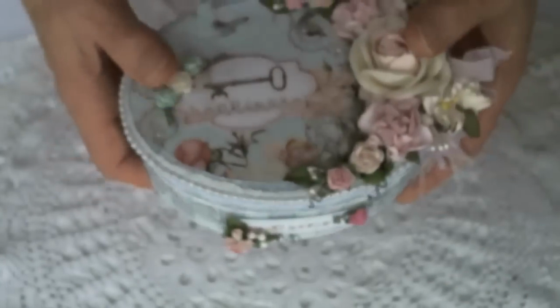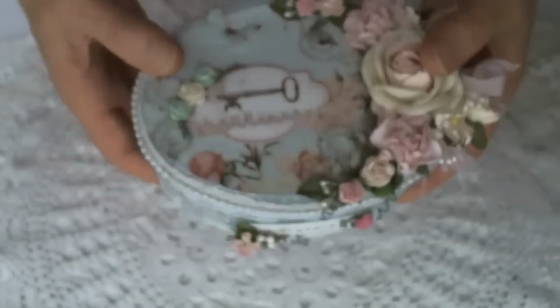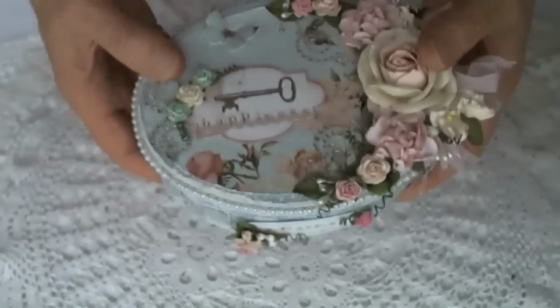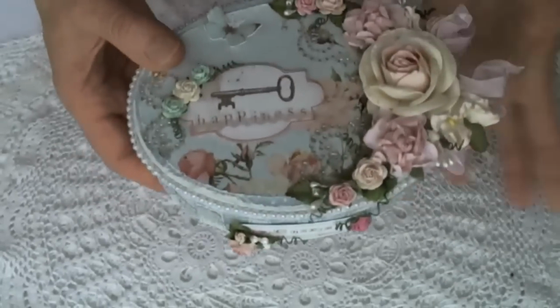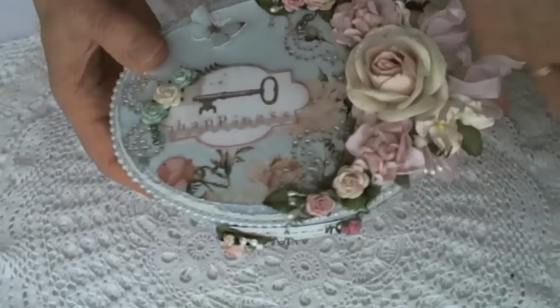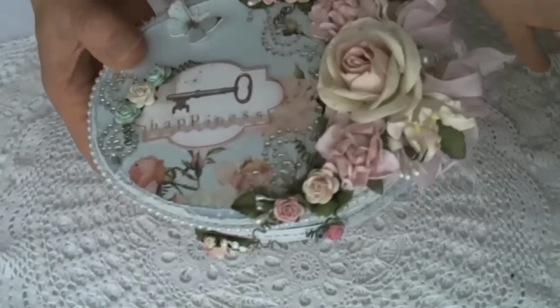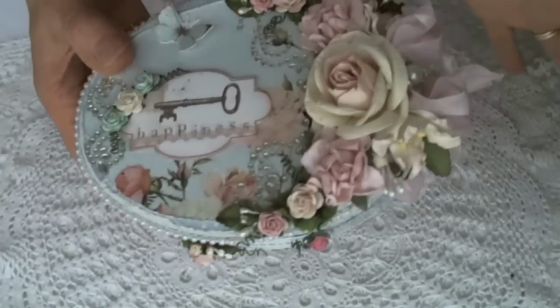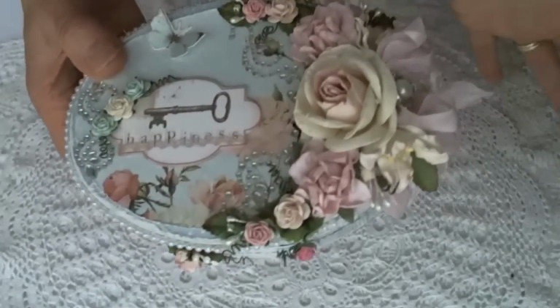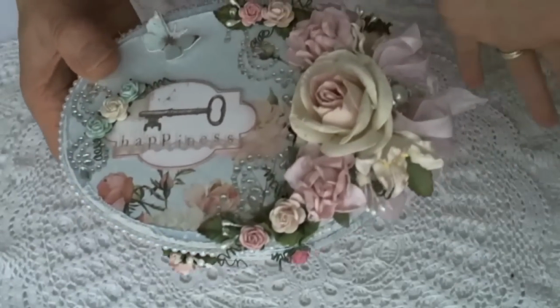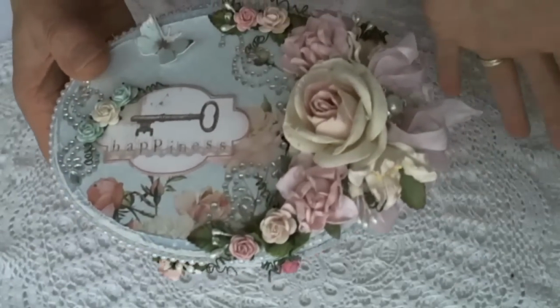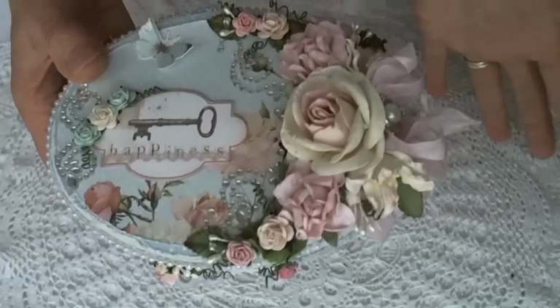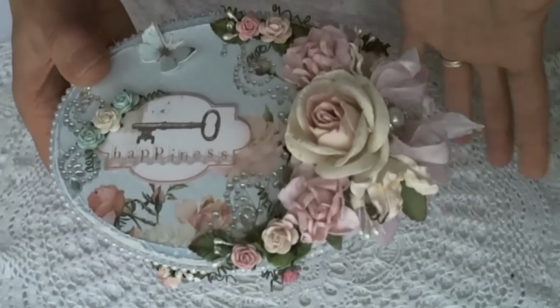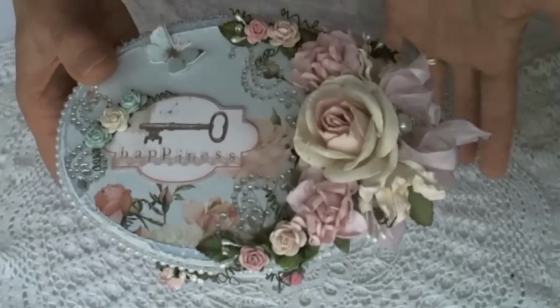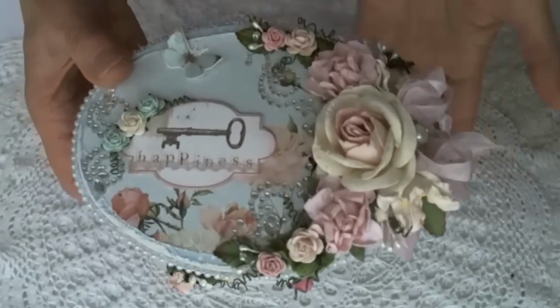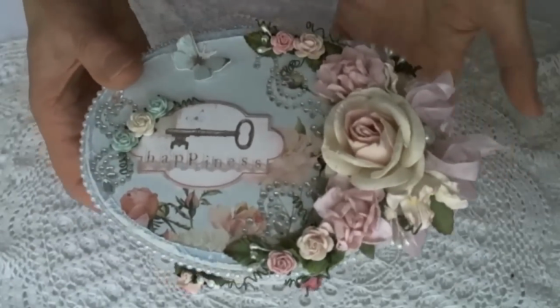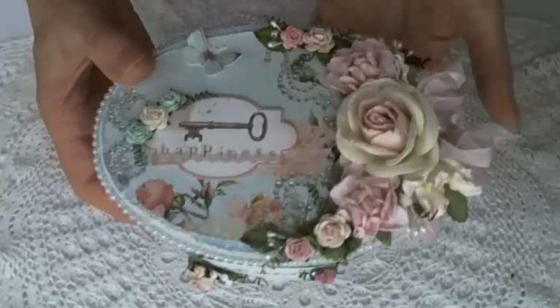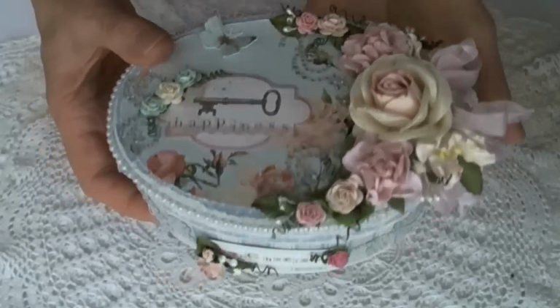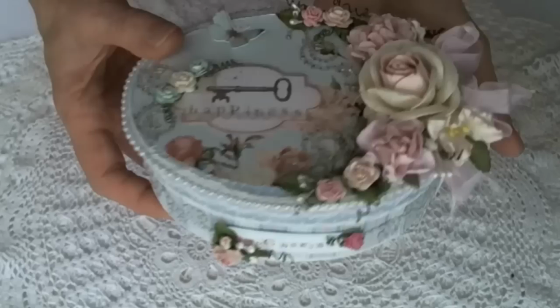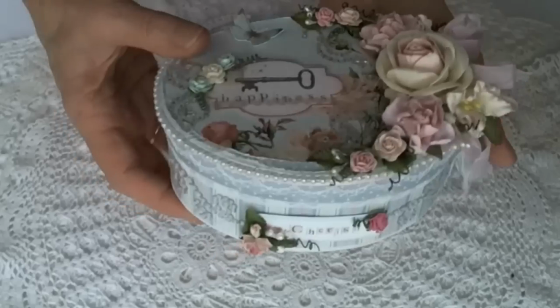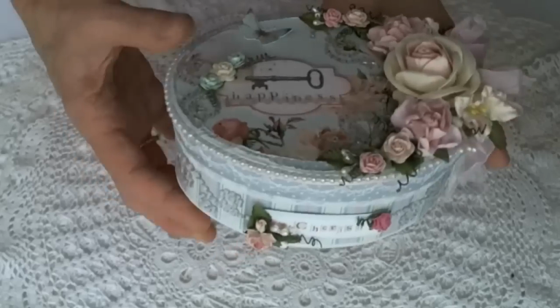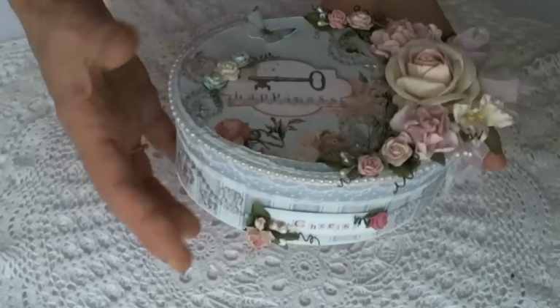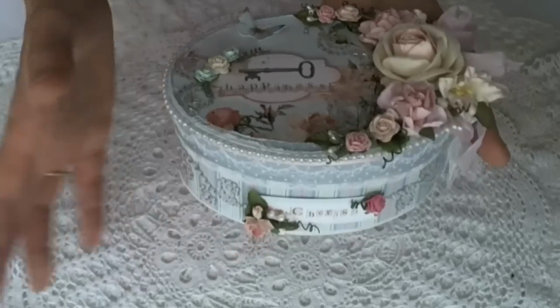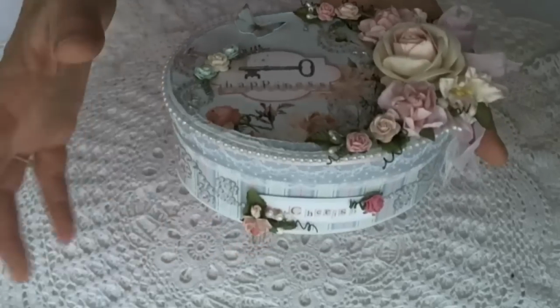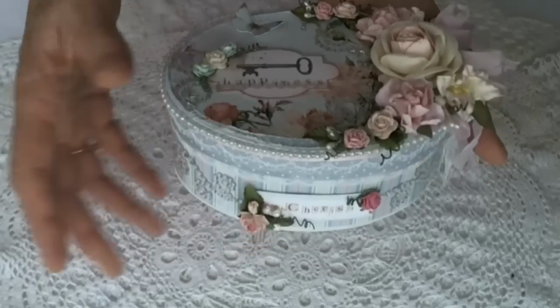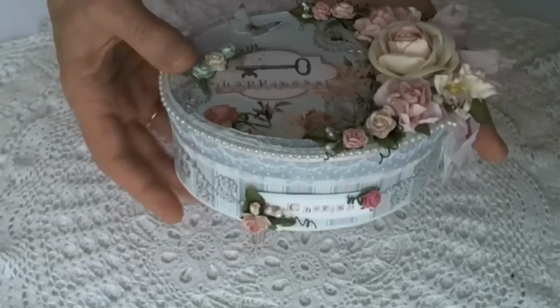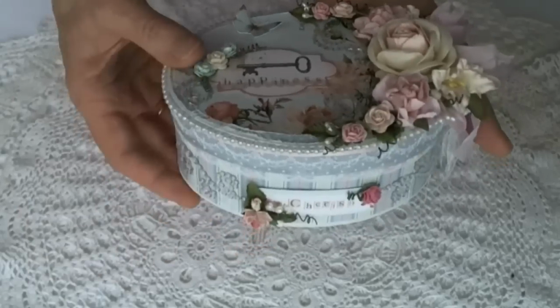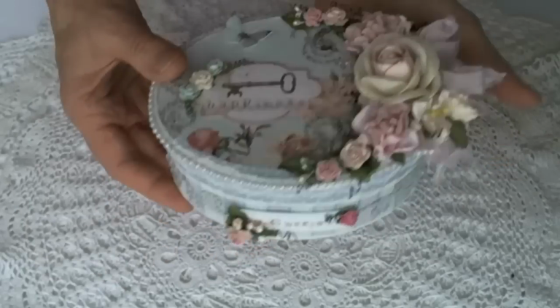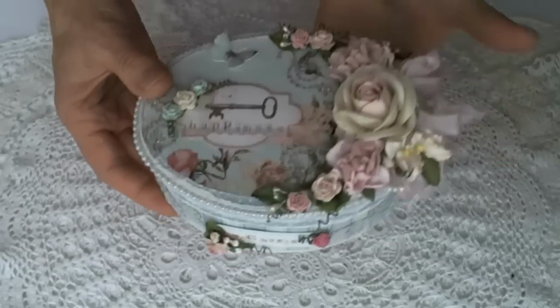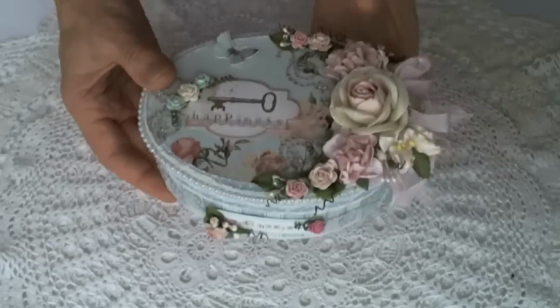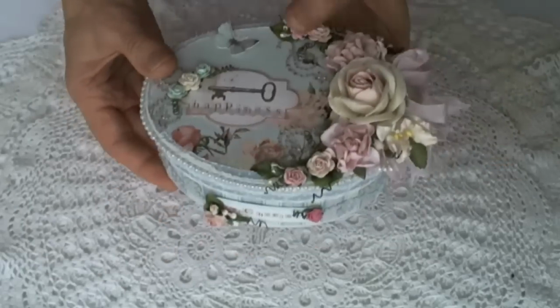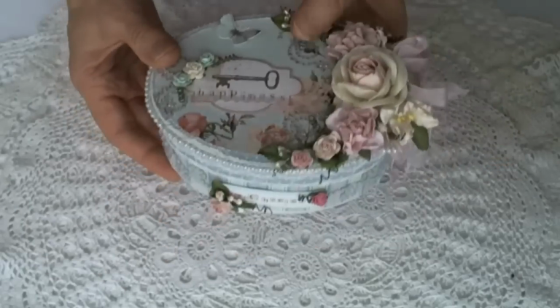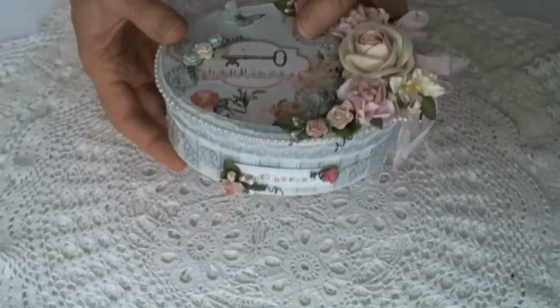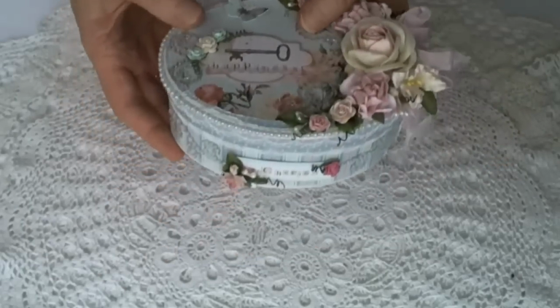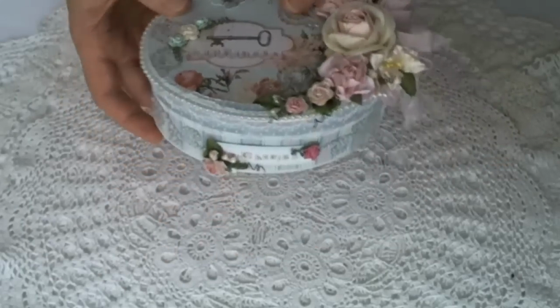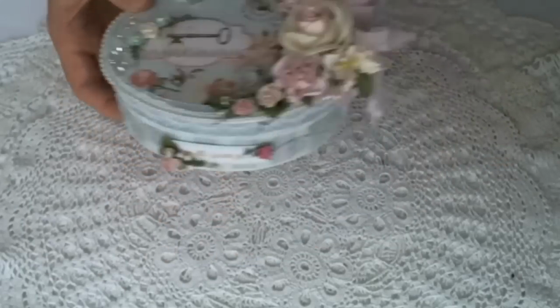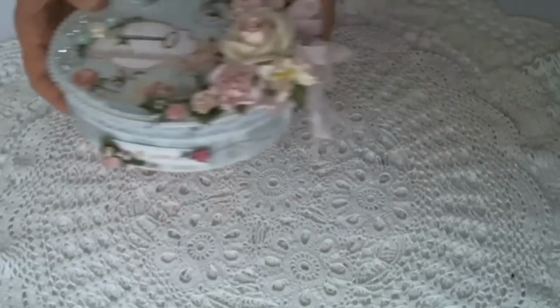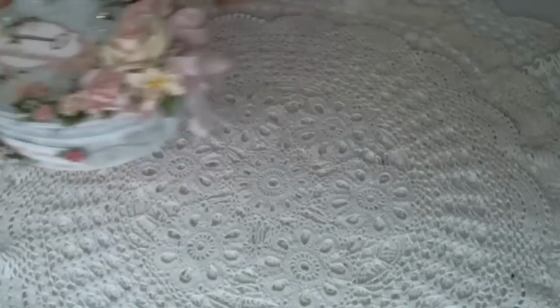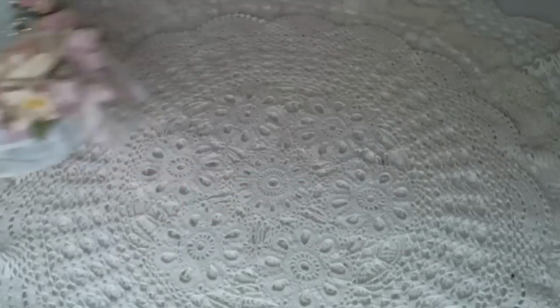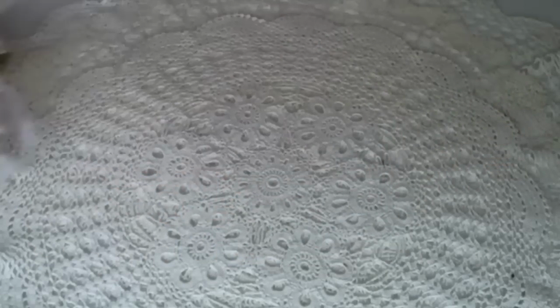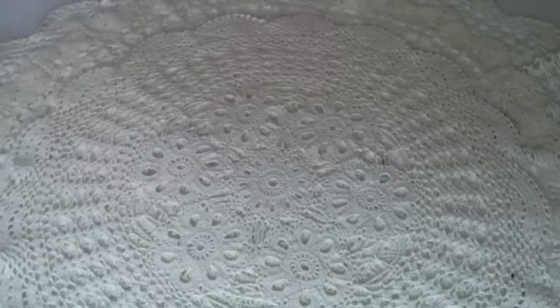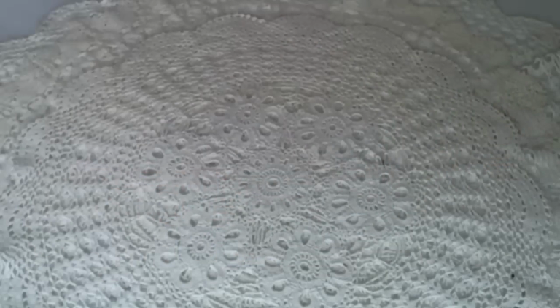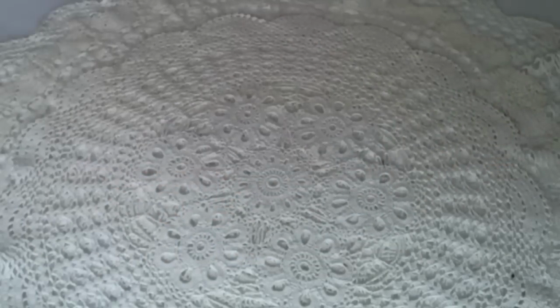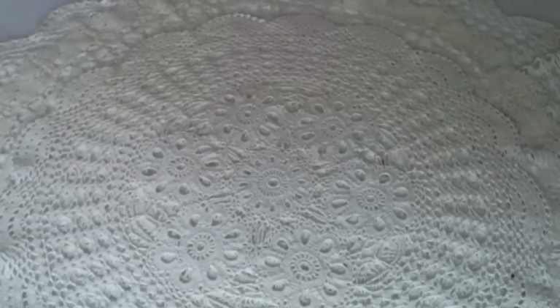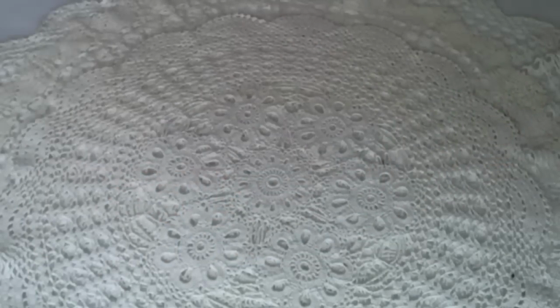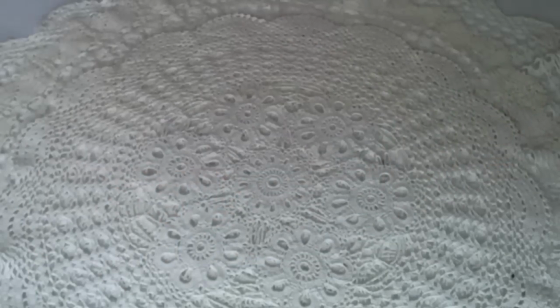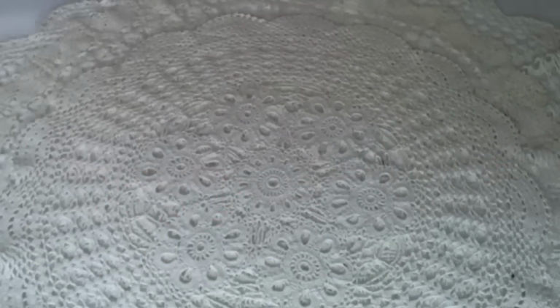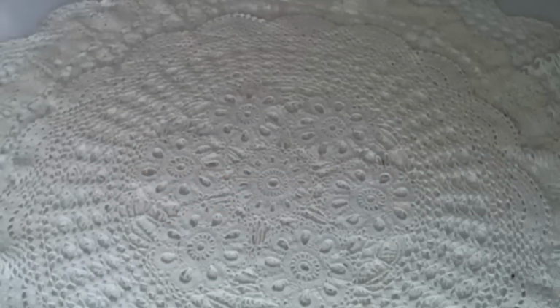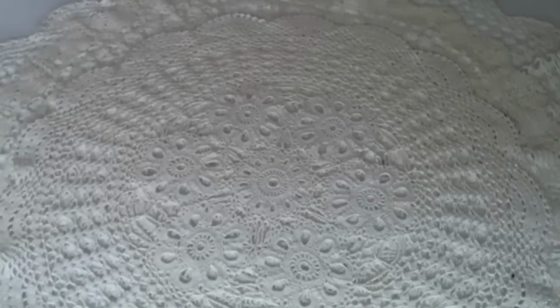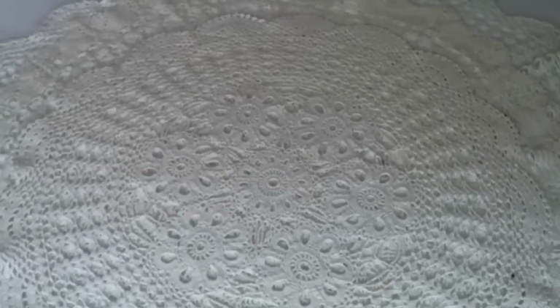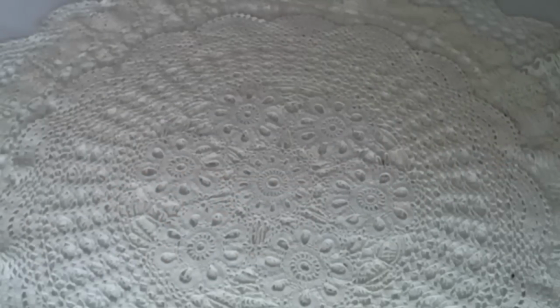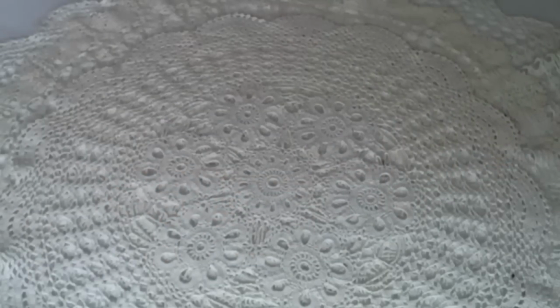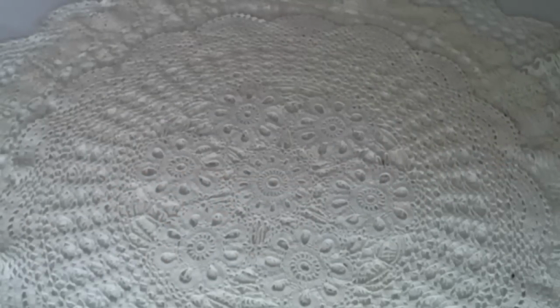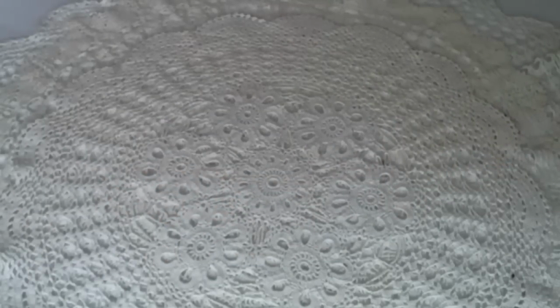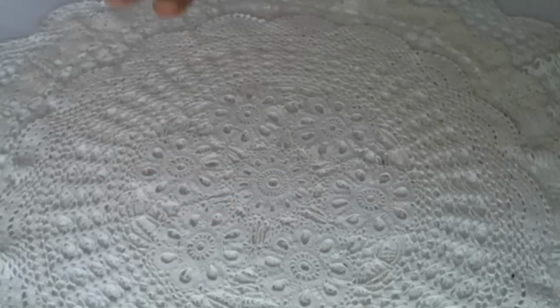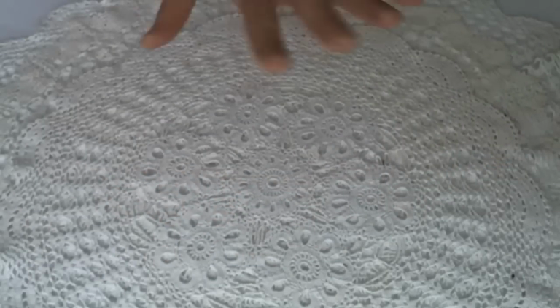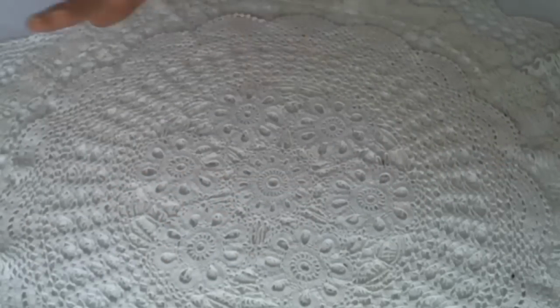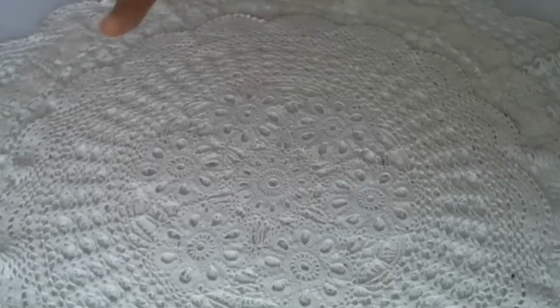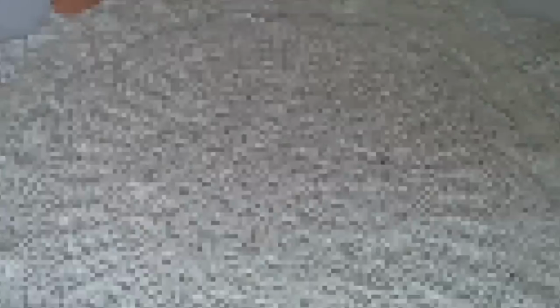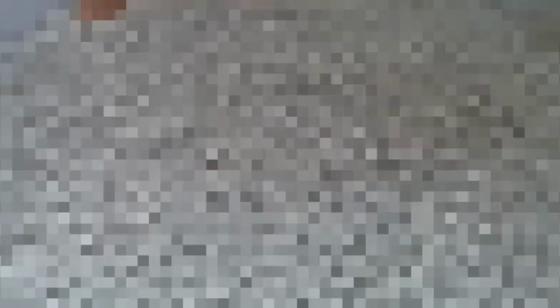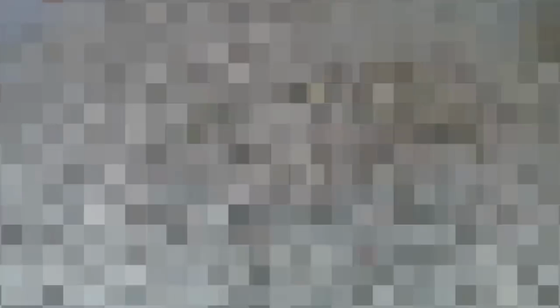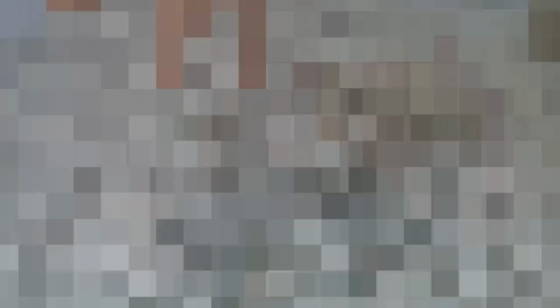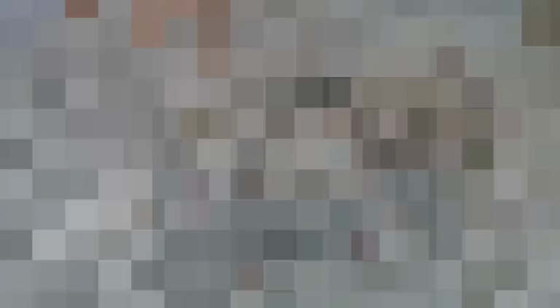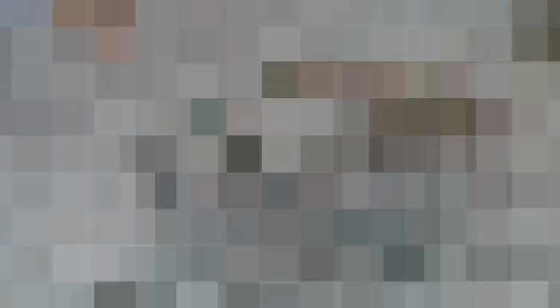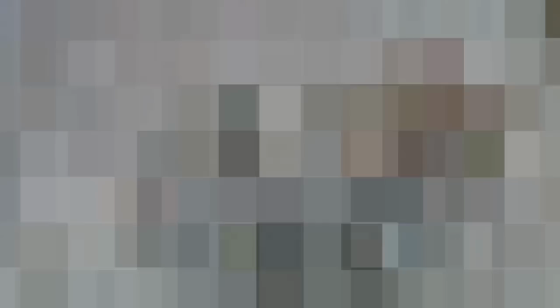So that's my box, guys. Thanks for watching, hope you're having a wonderful day. See you later, bye!